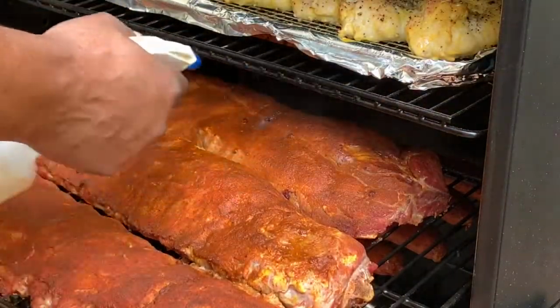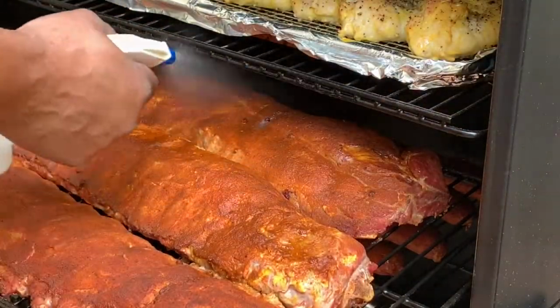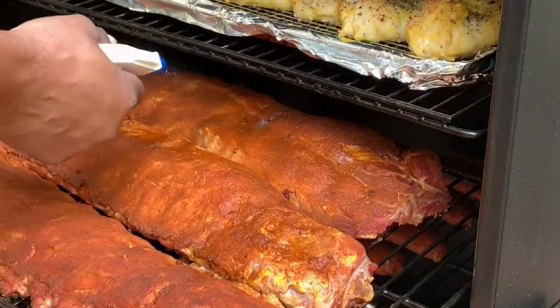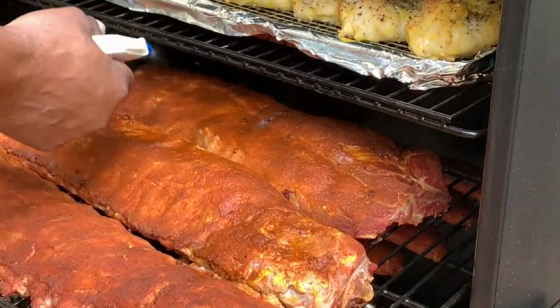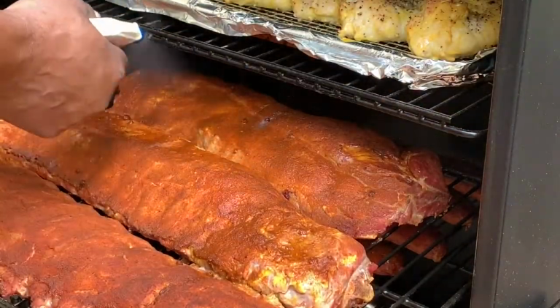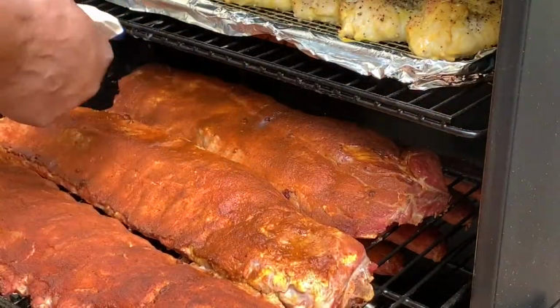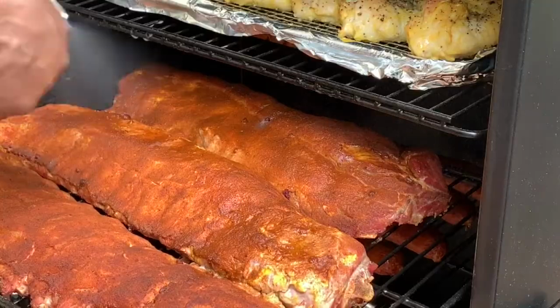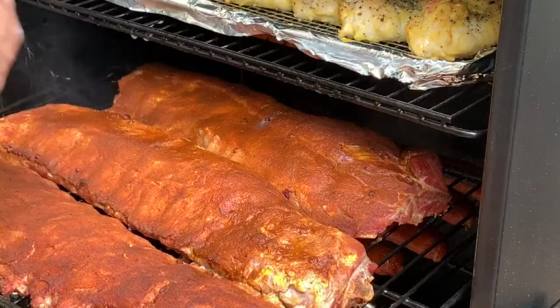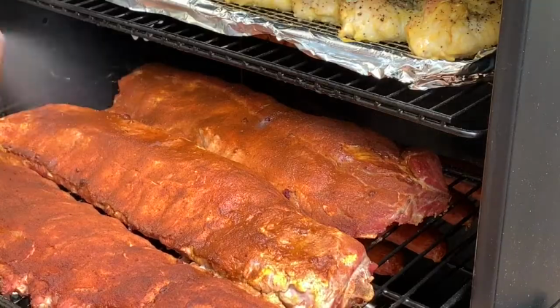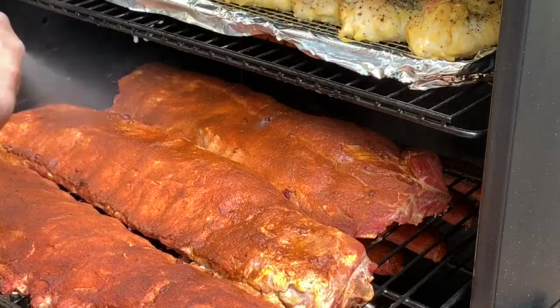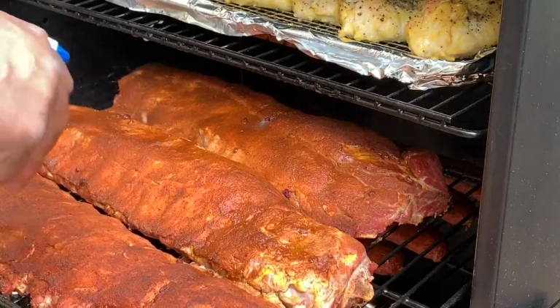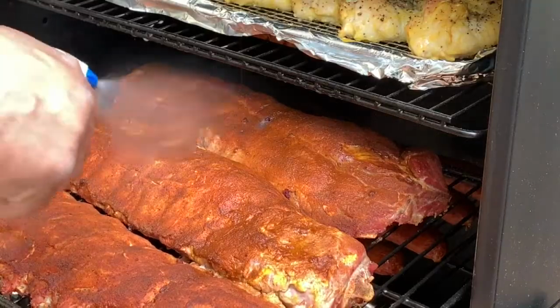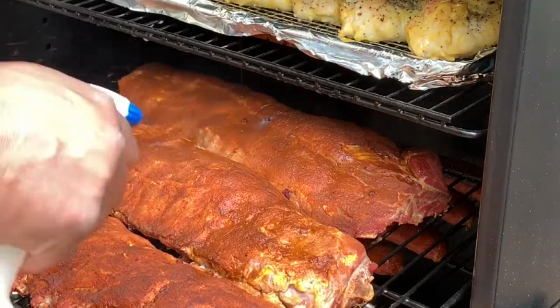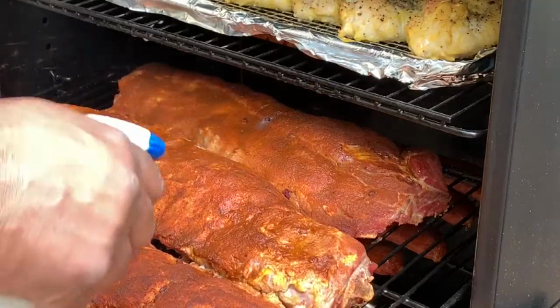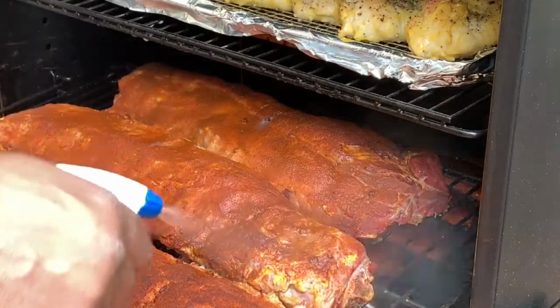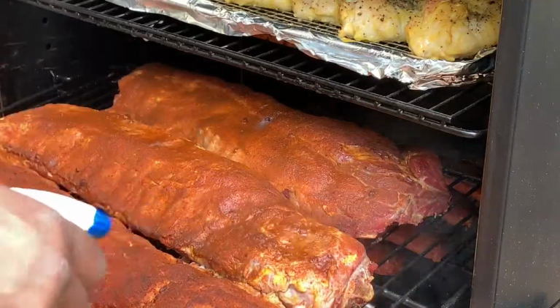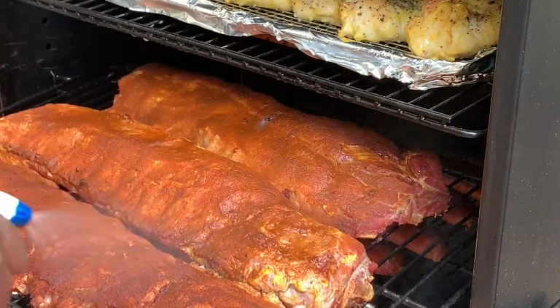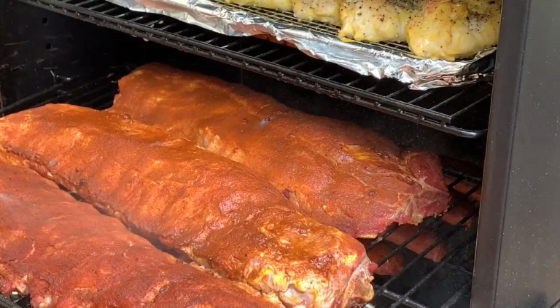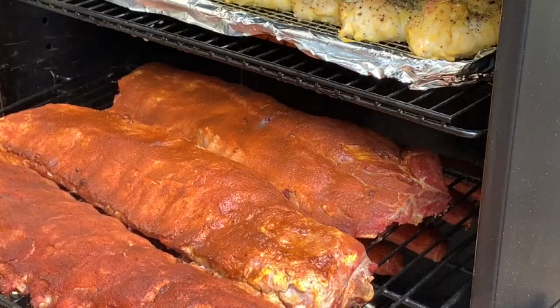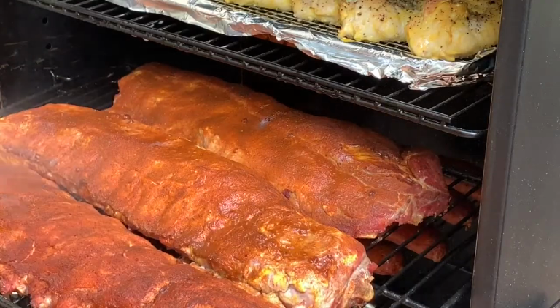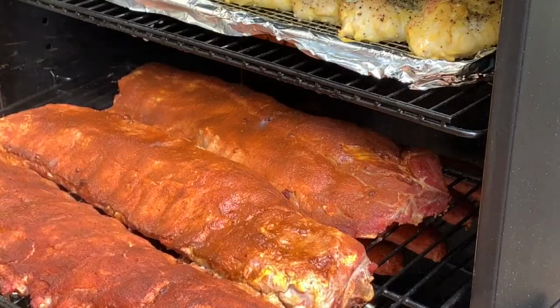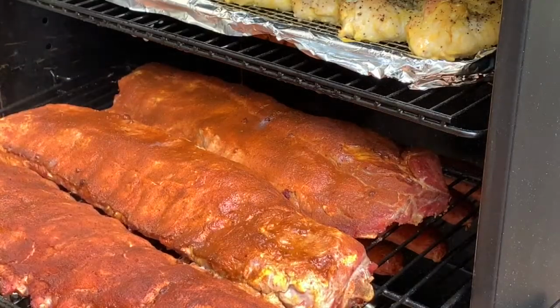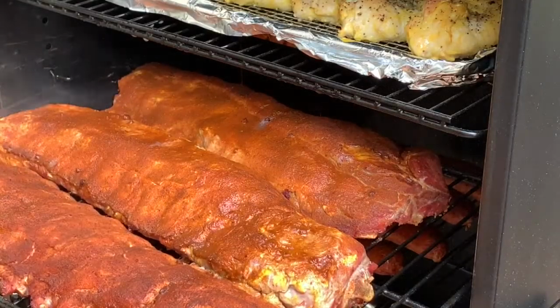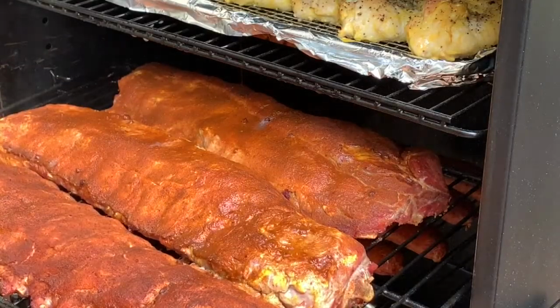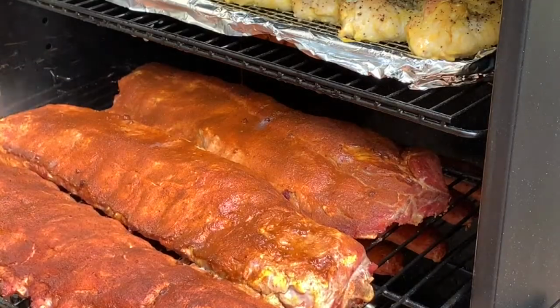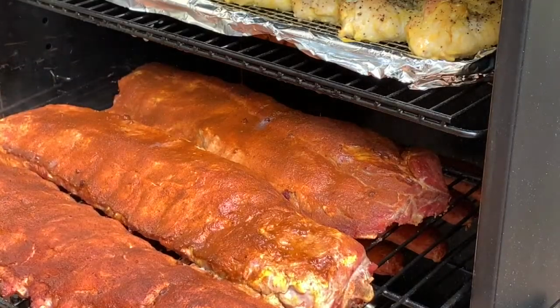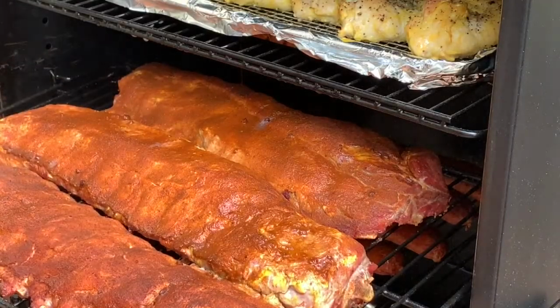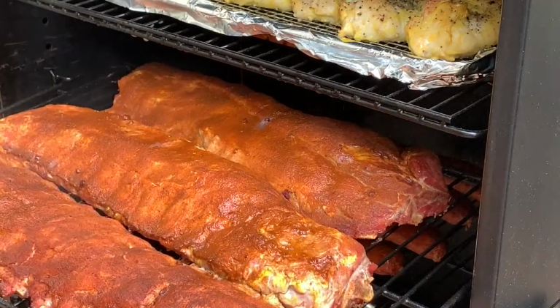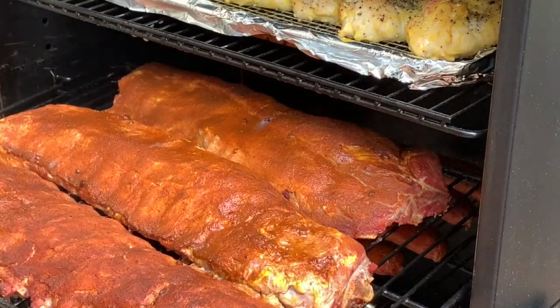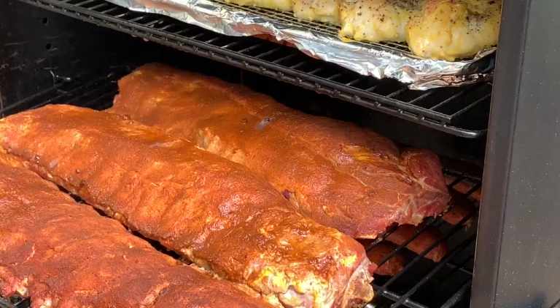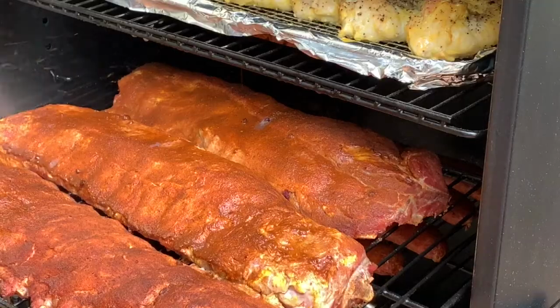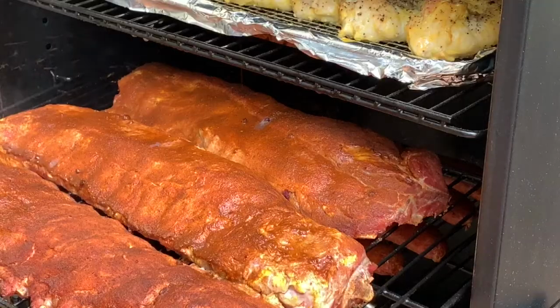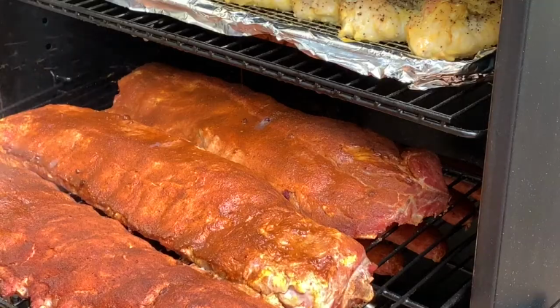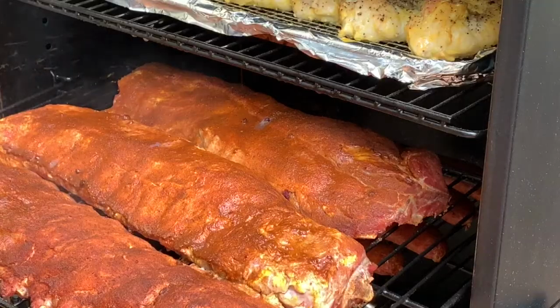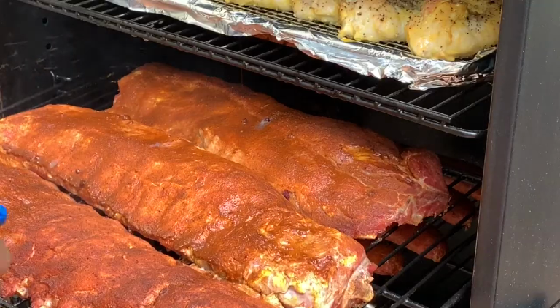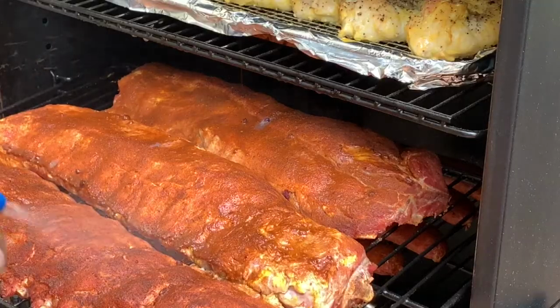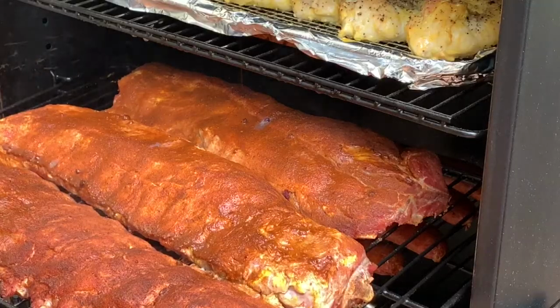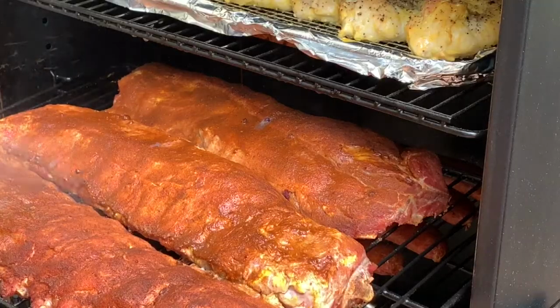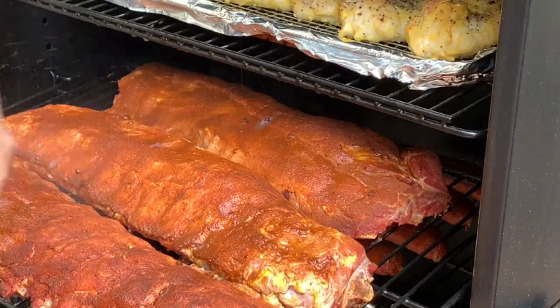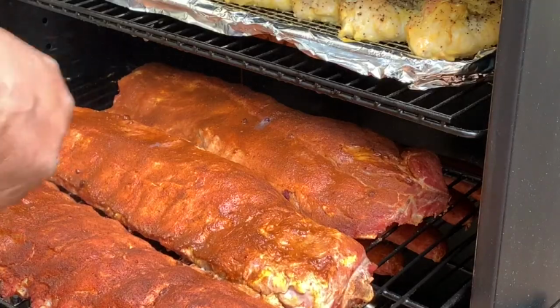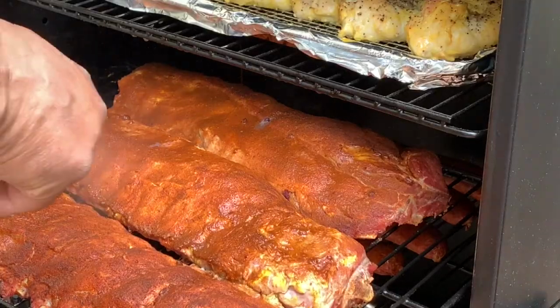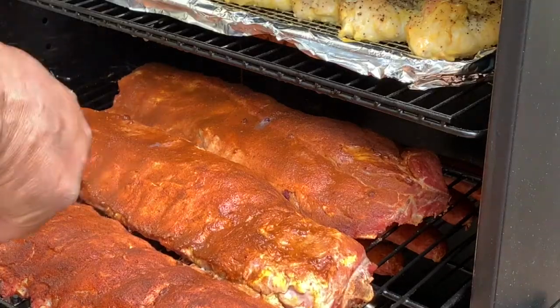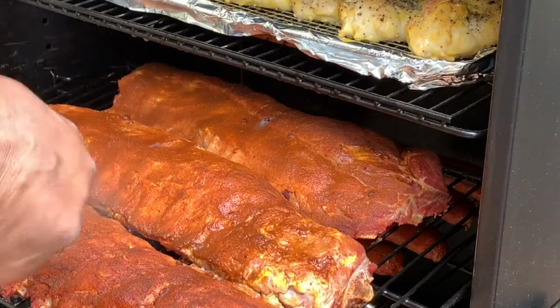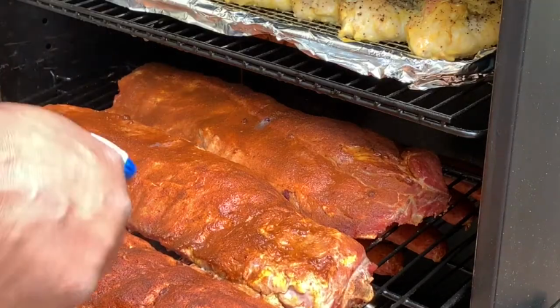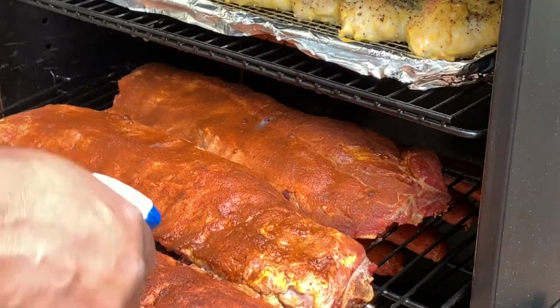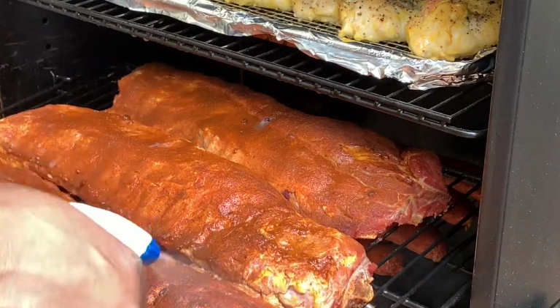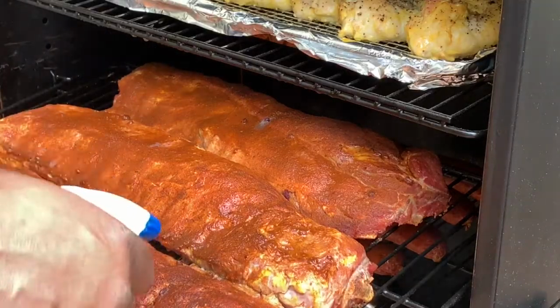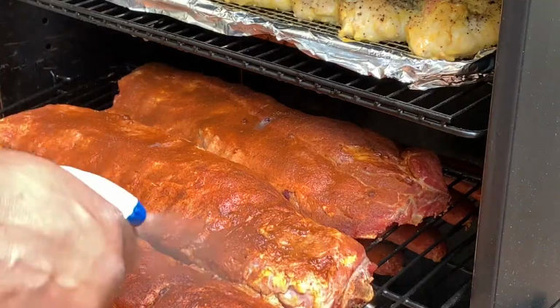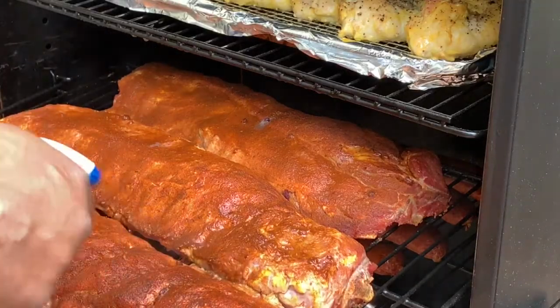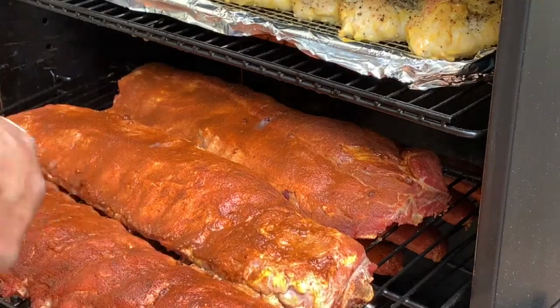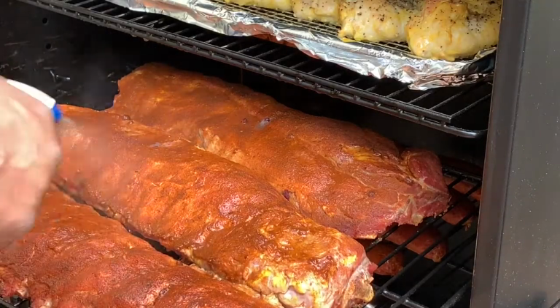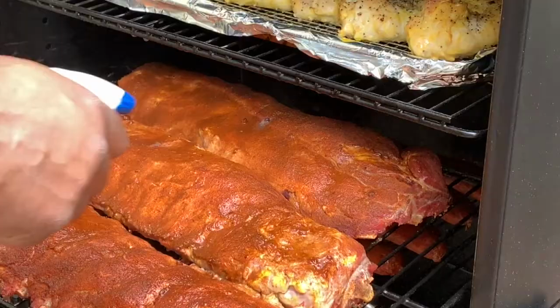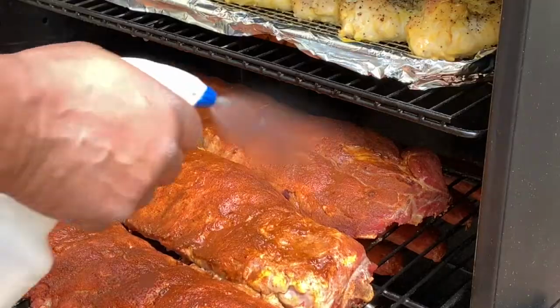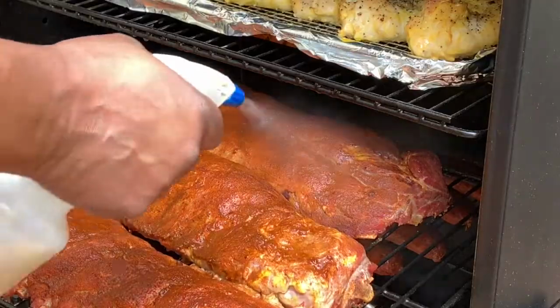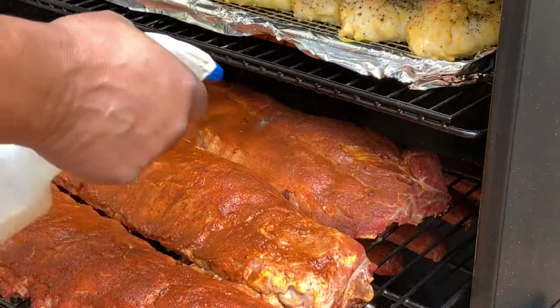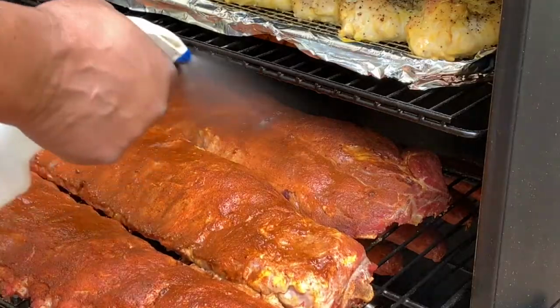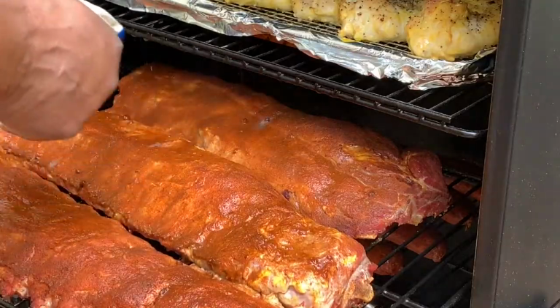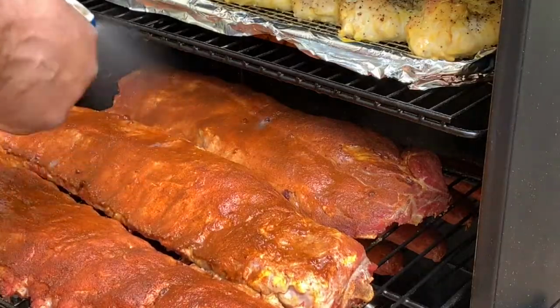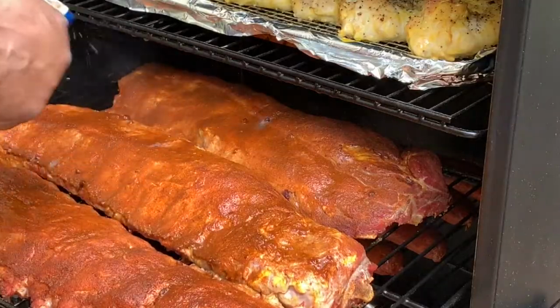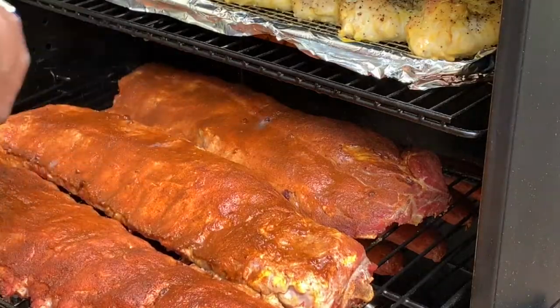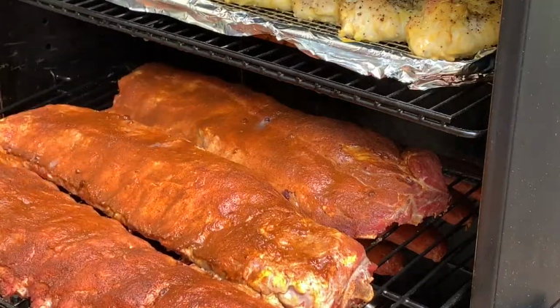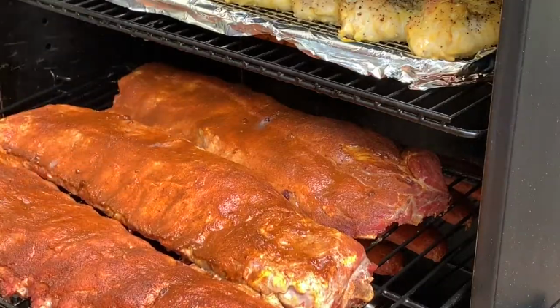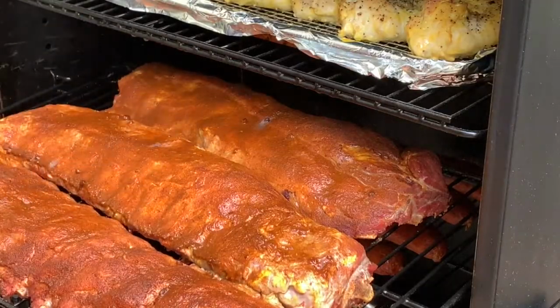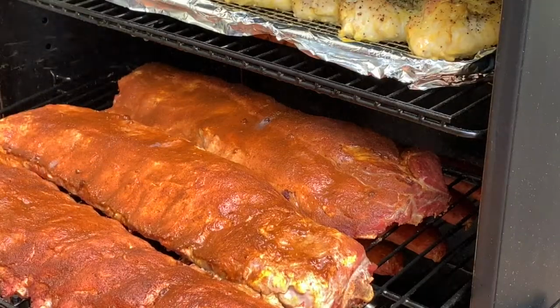Our ribs have been on the grill for about an hour. We're going to spritz them with a little bit of apple cider vinegar and a little bit of apple juice to keep them good and moist.